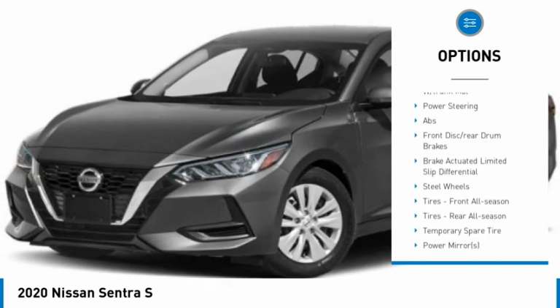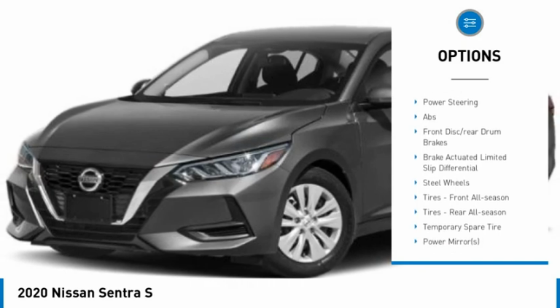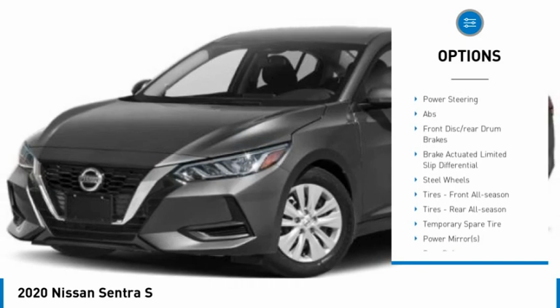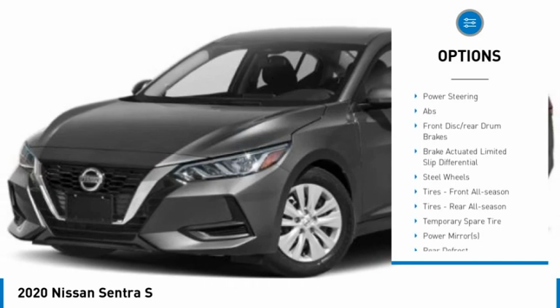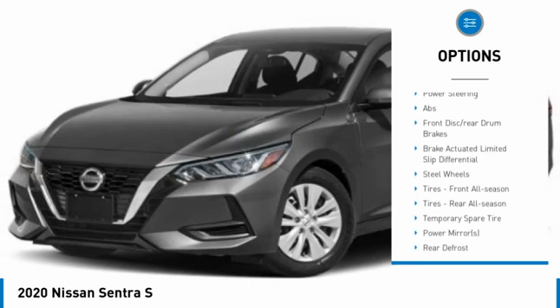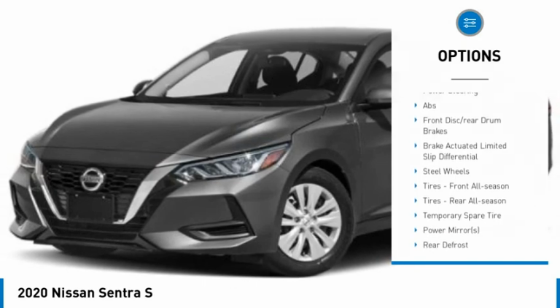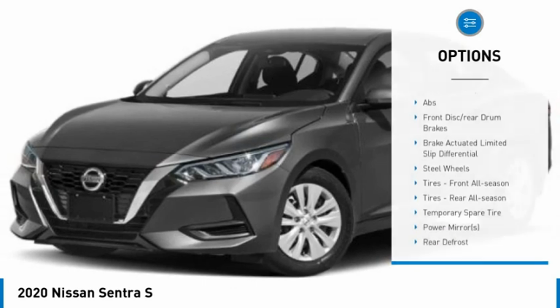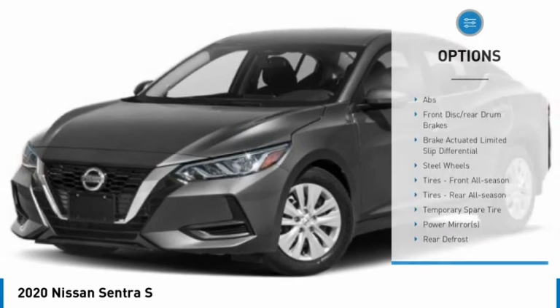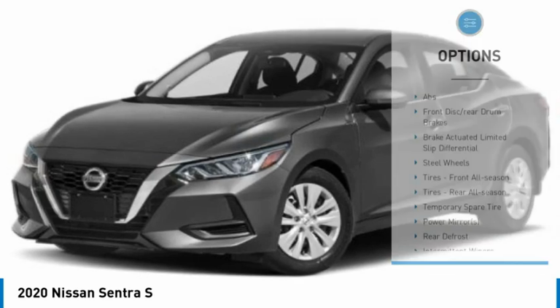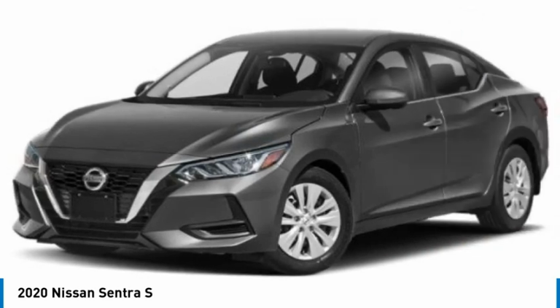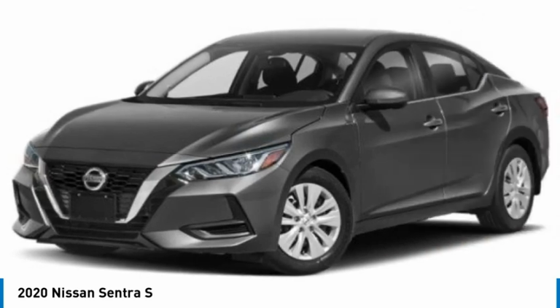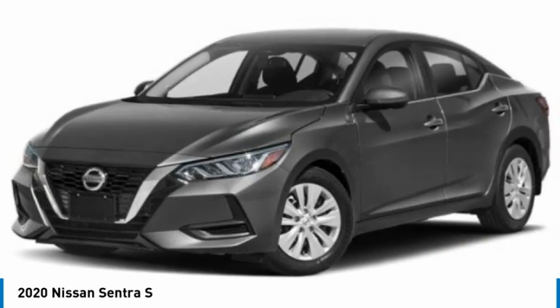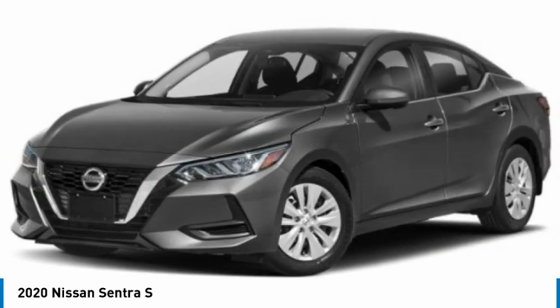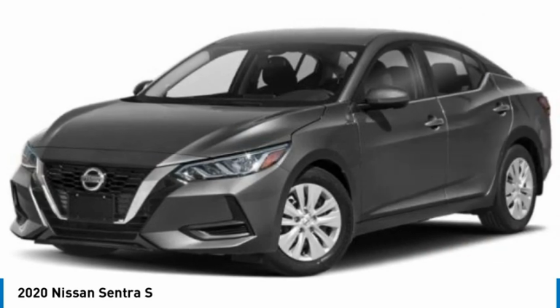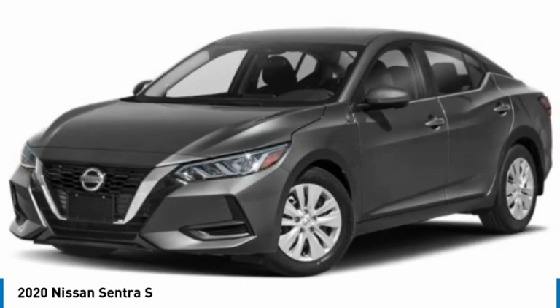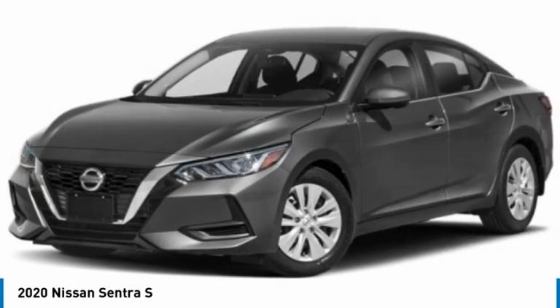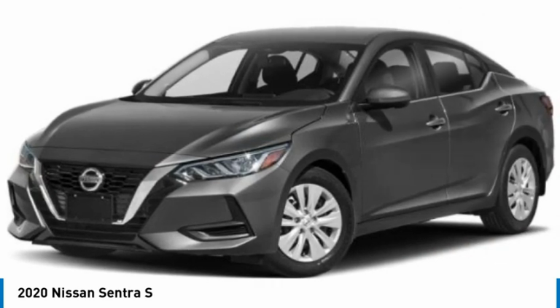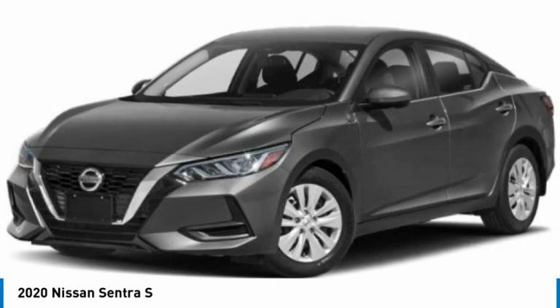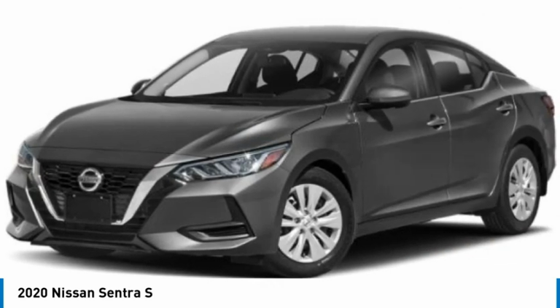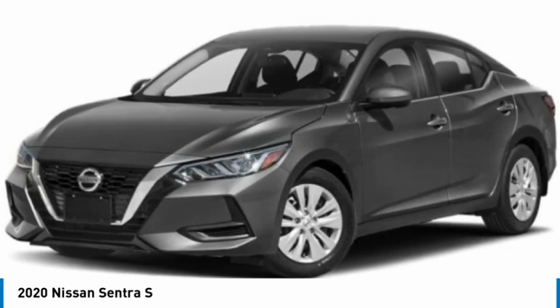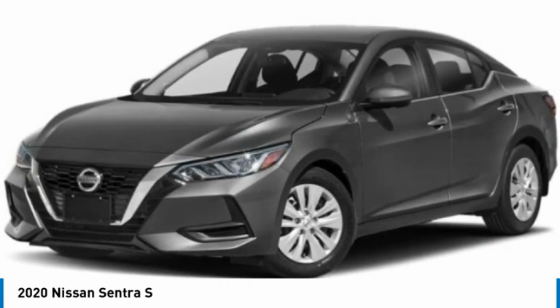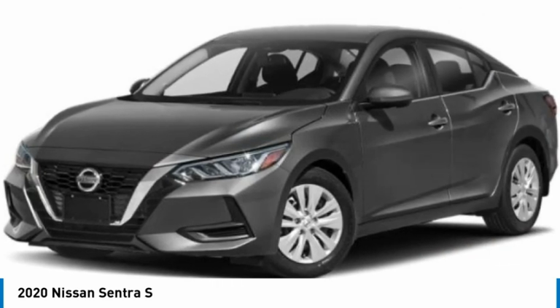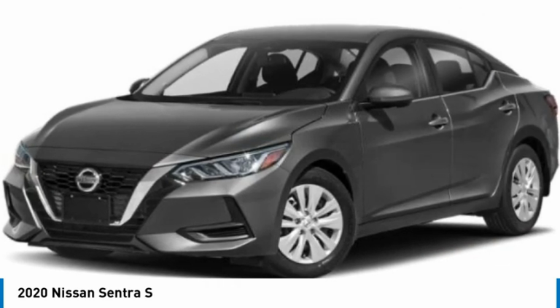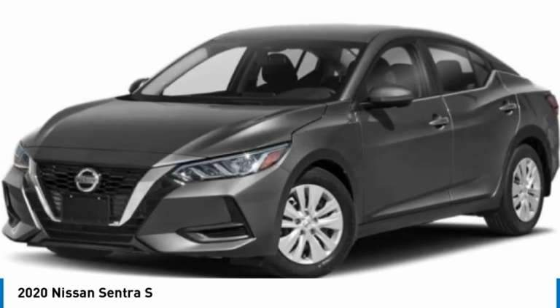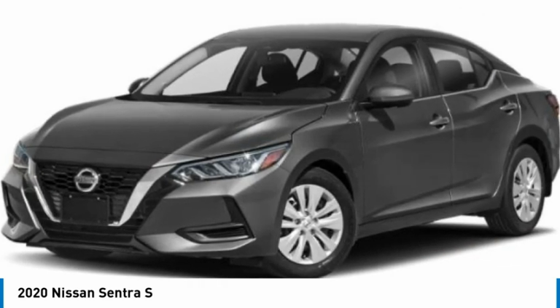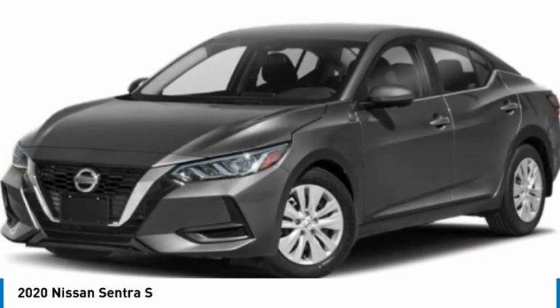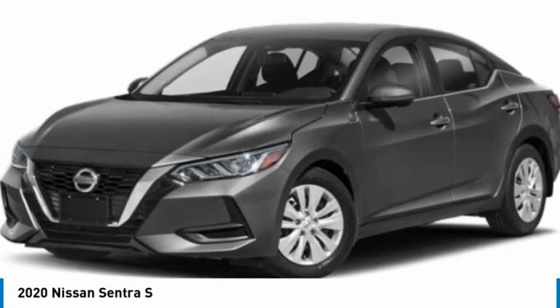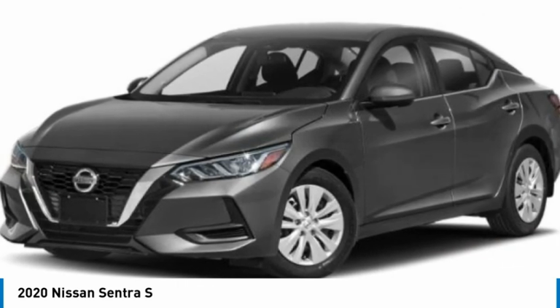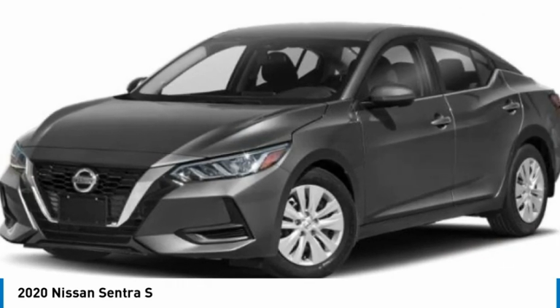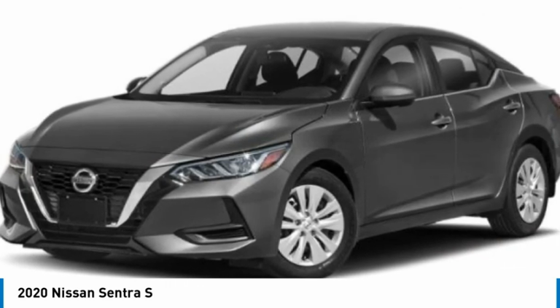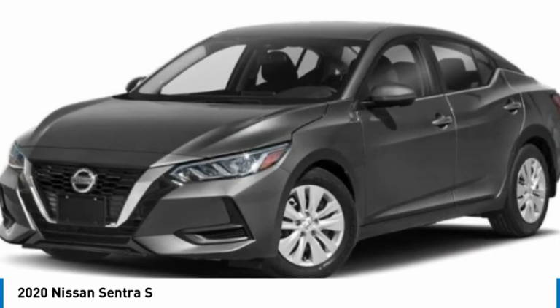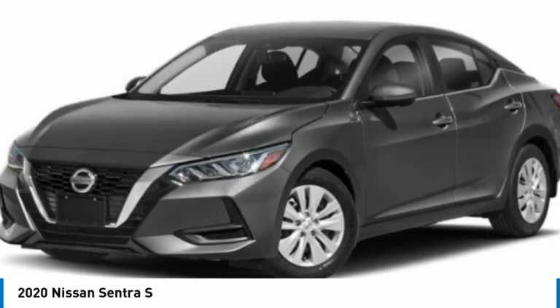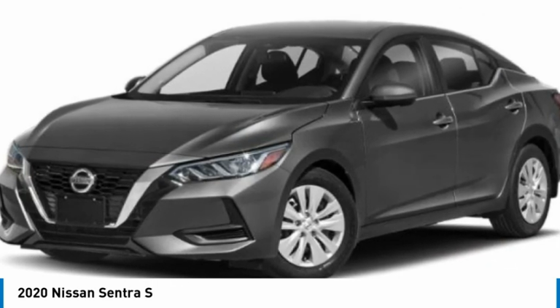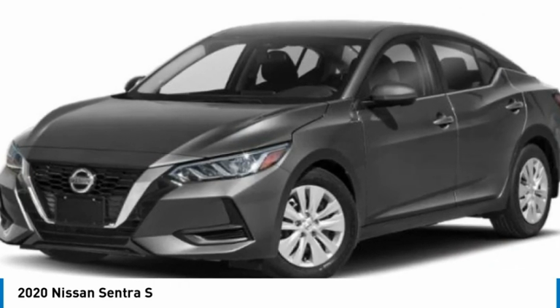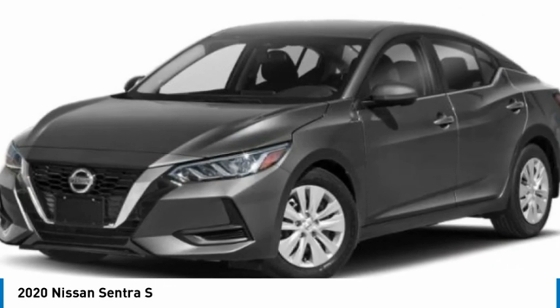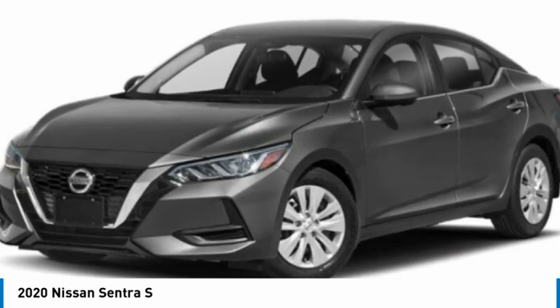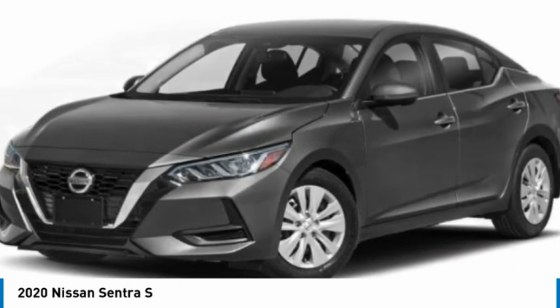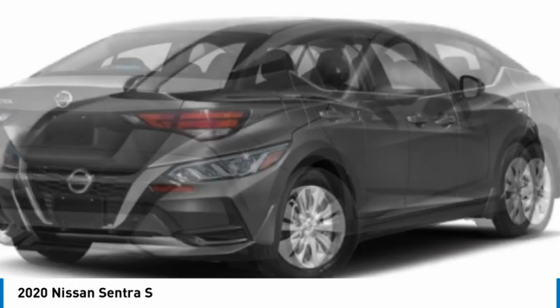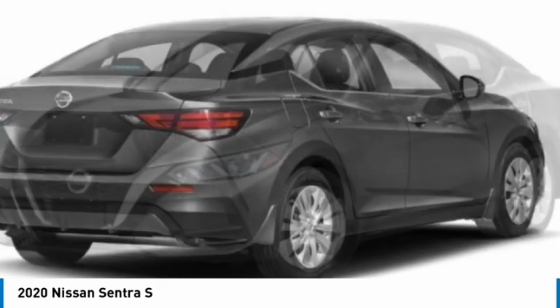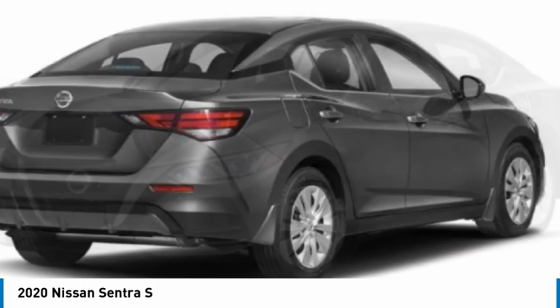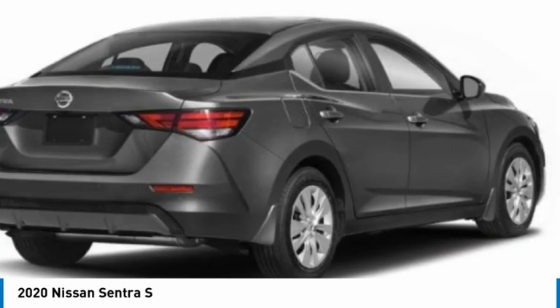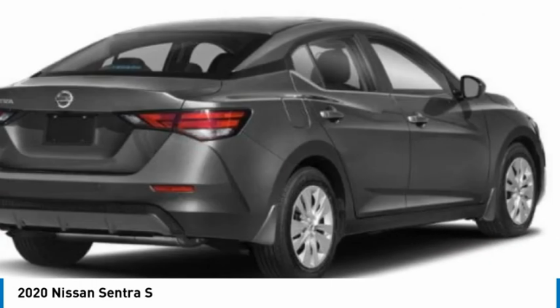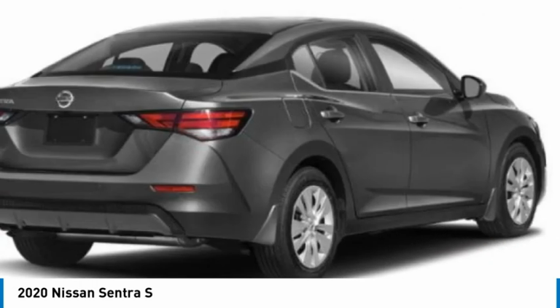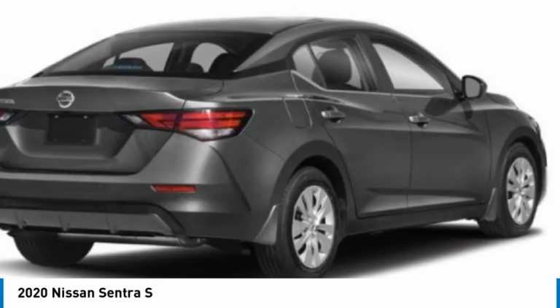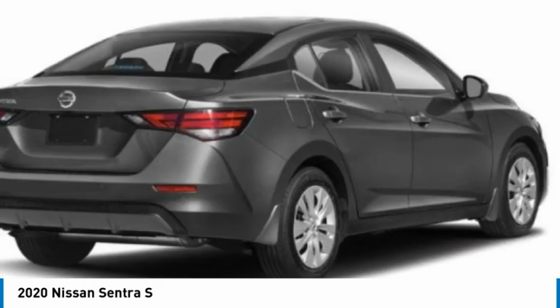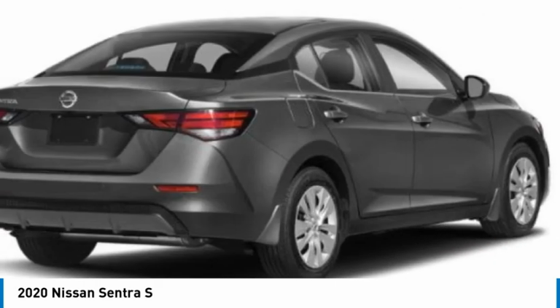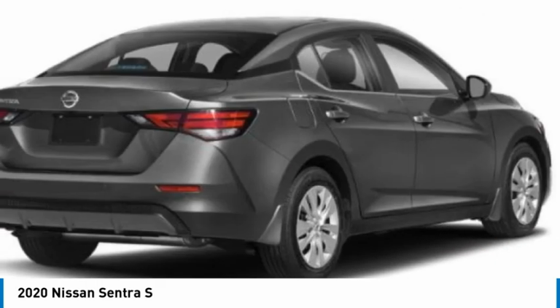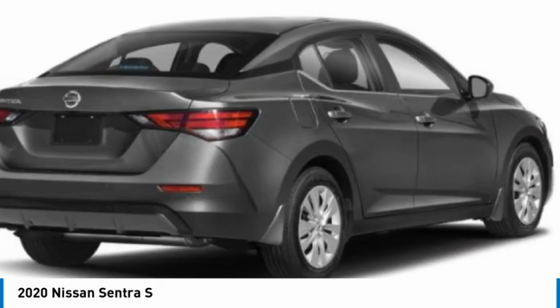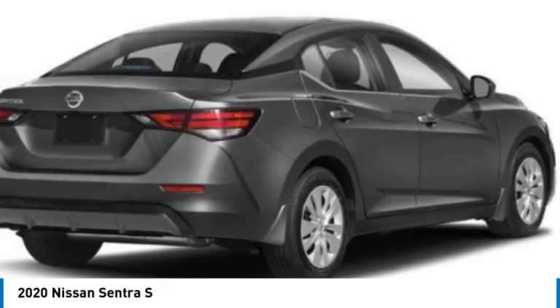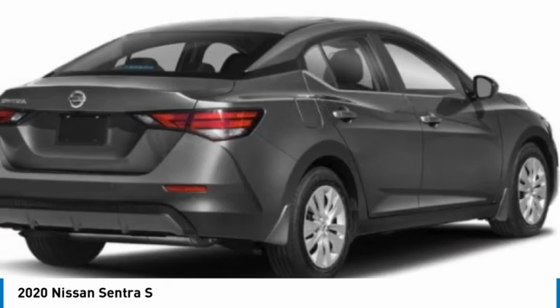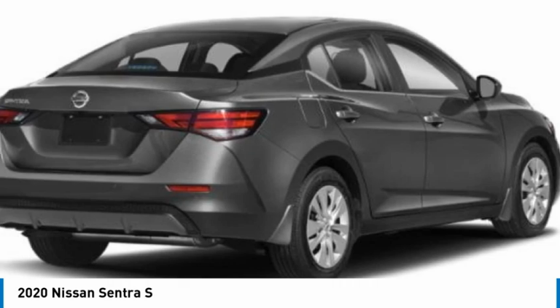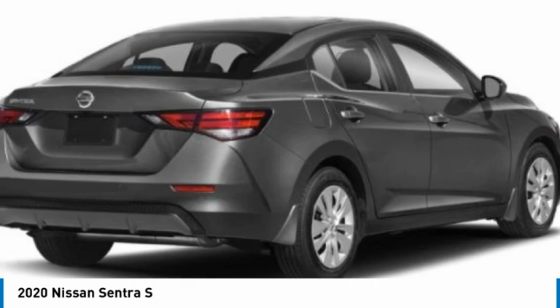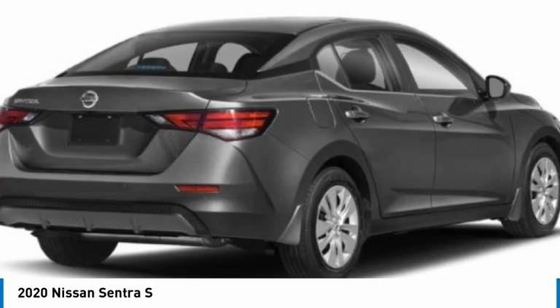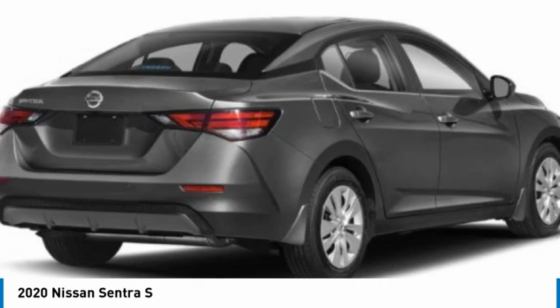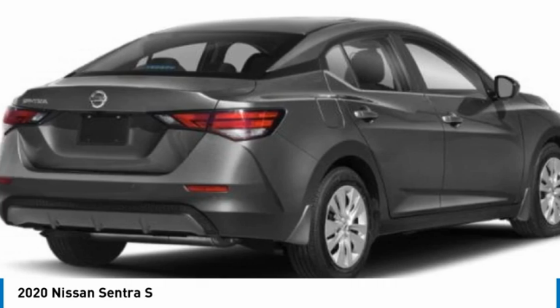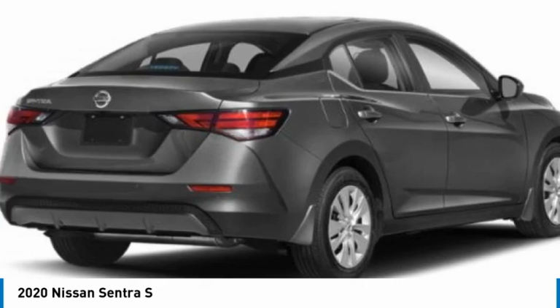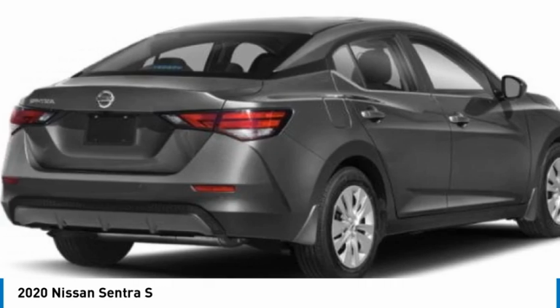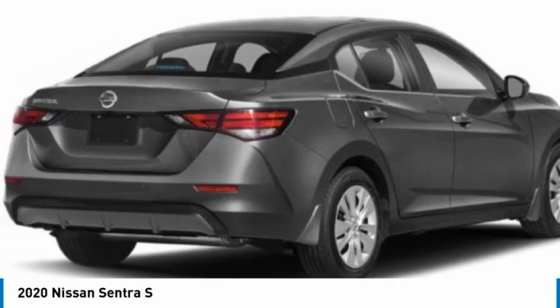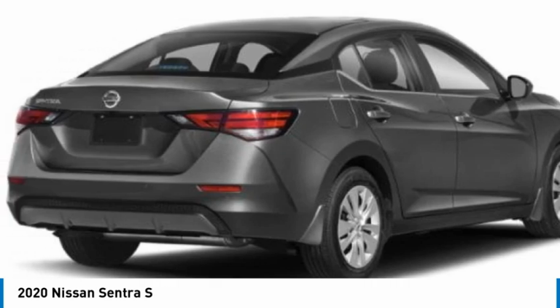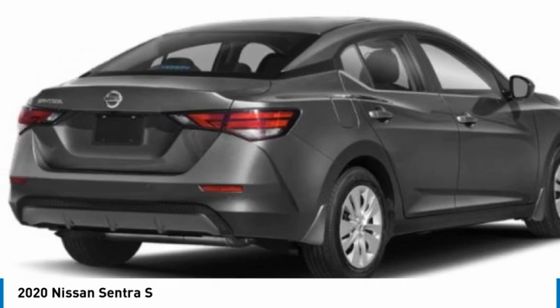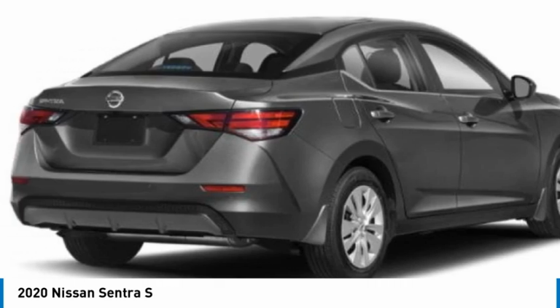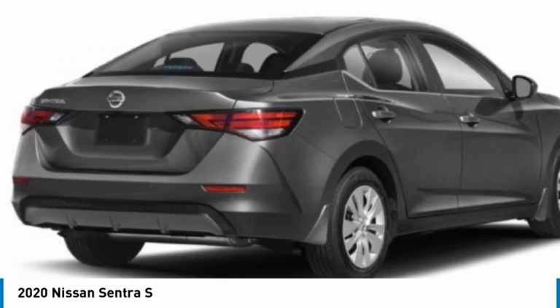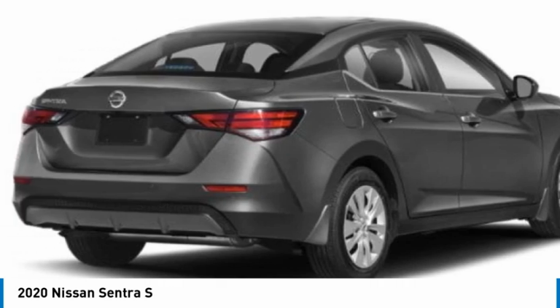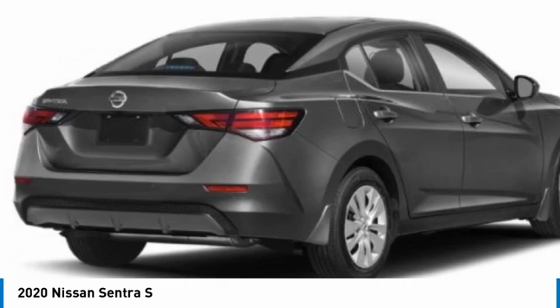Tires: rear all season. Wheel covers. Front disc rear drum brakes. Front wheel drive.